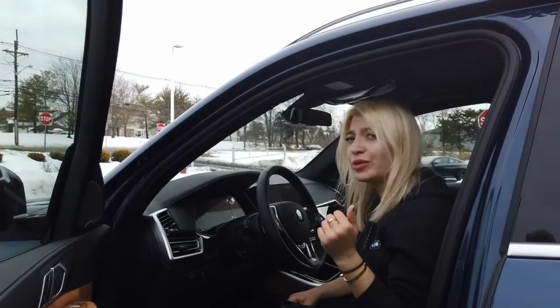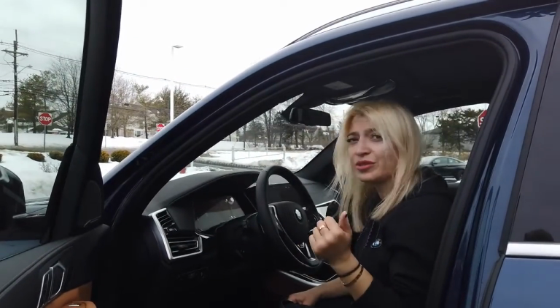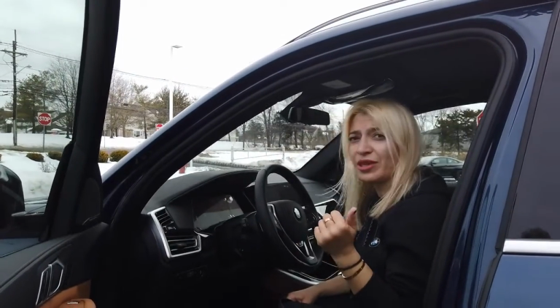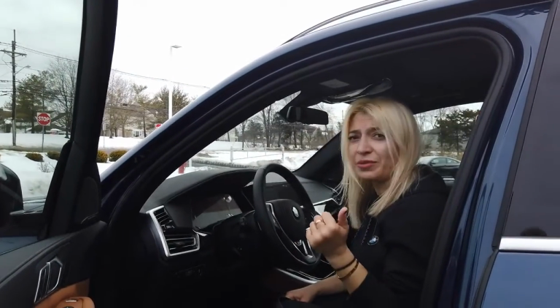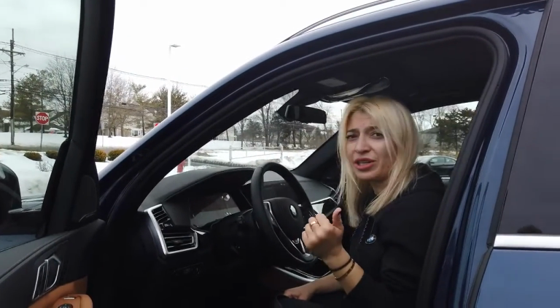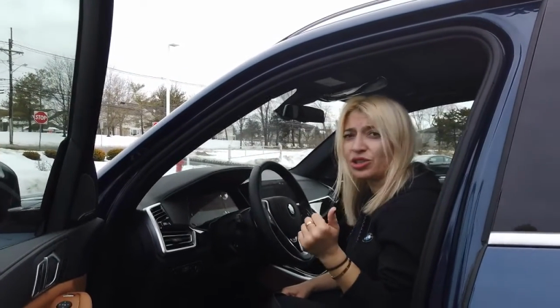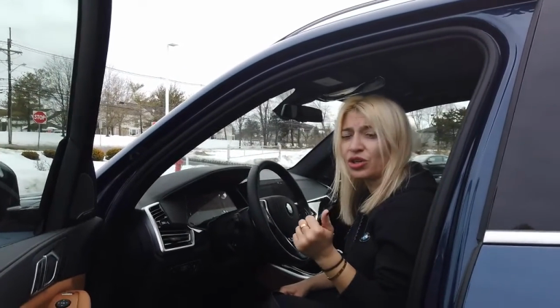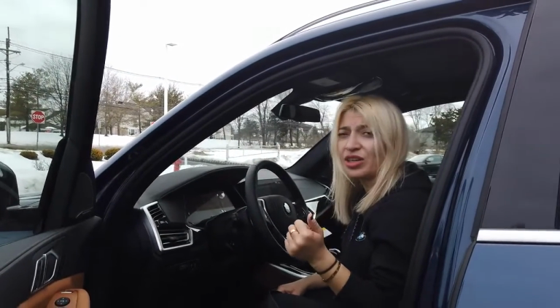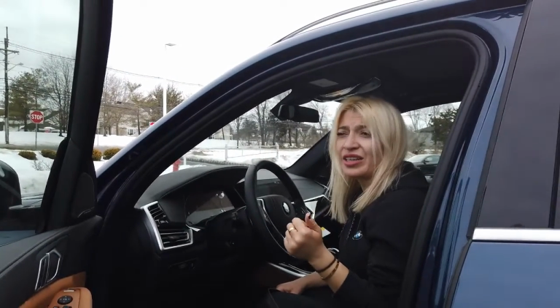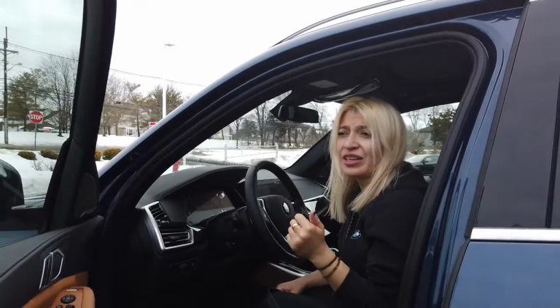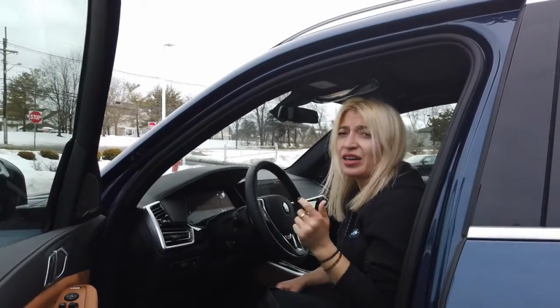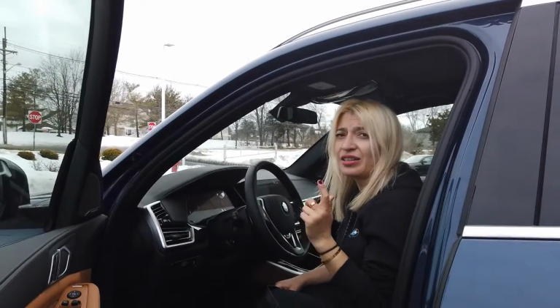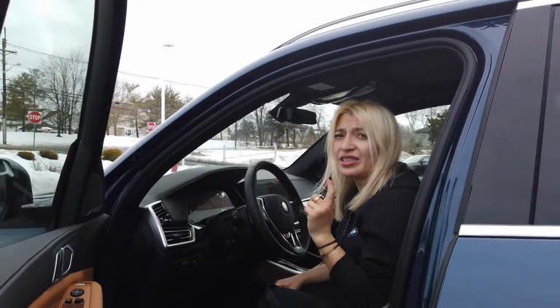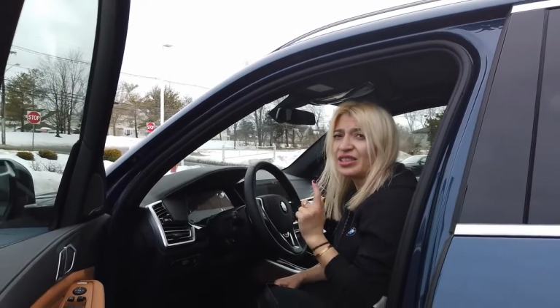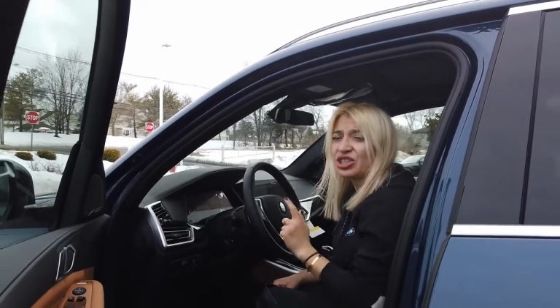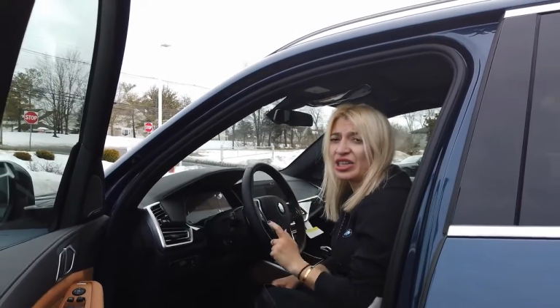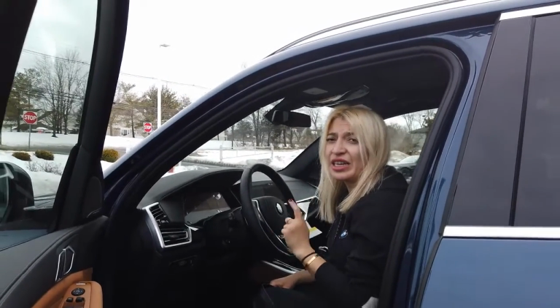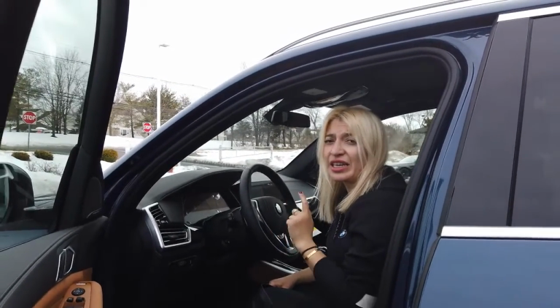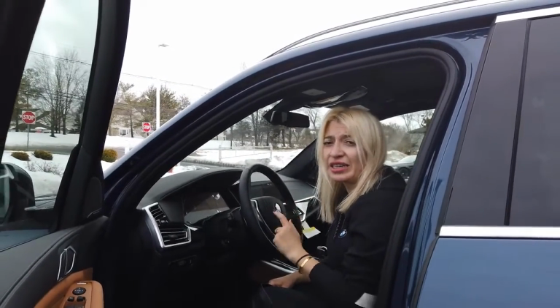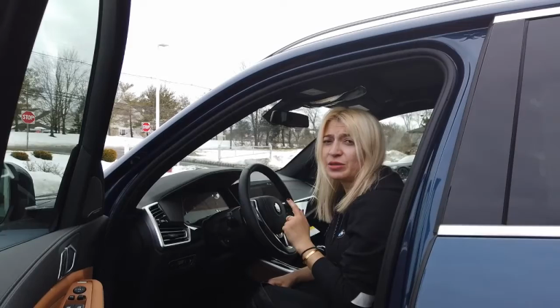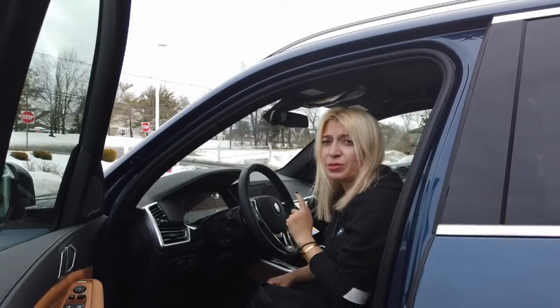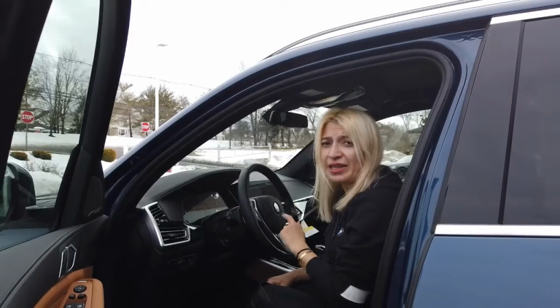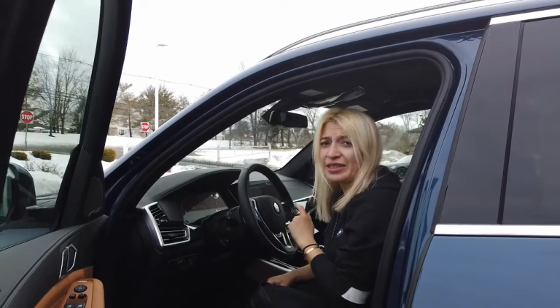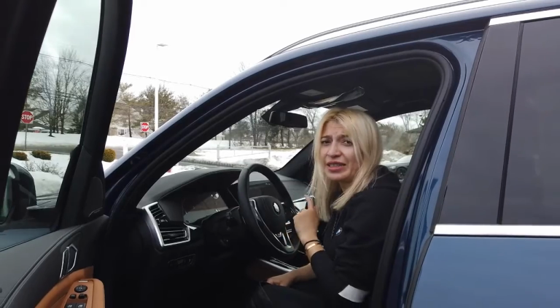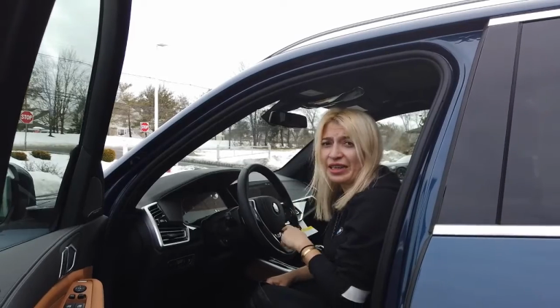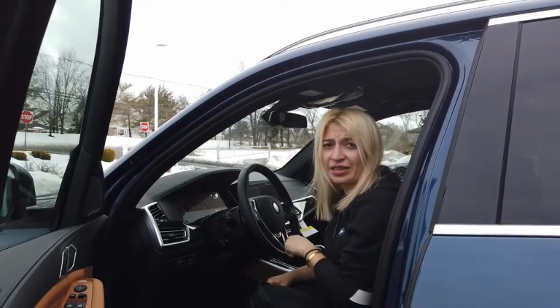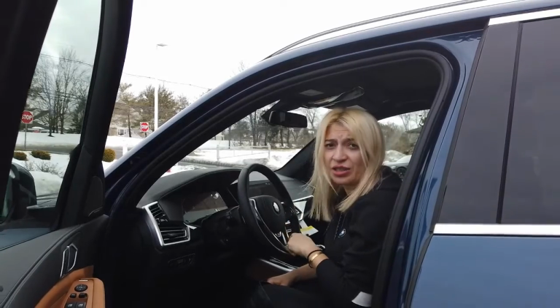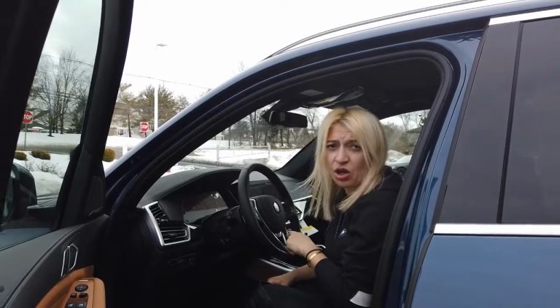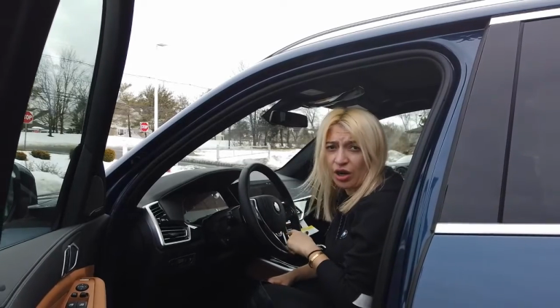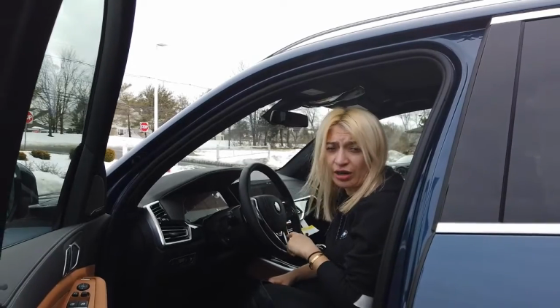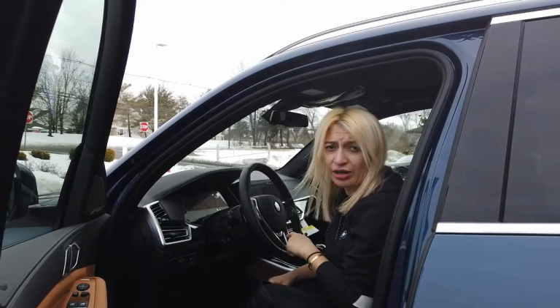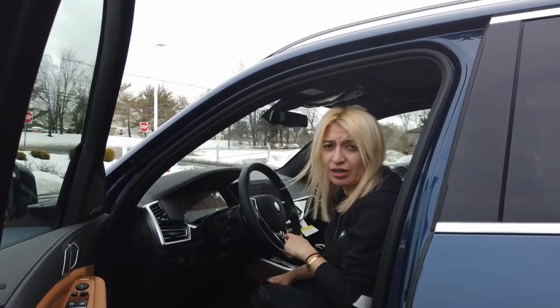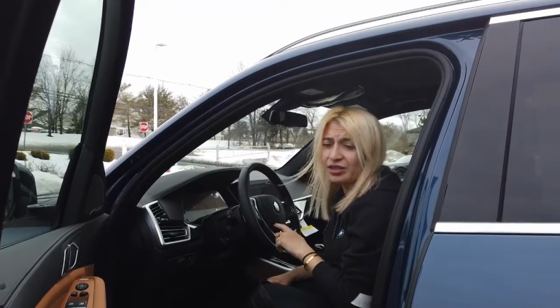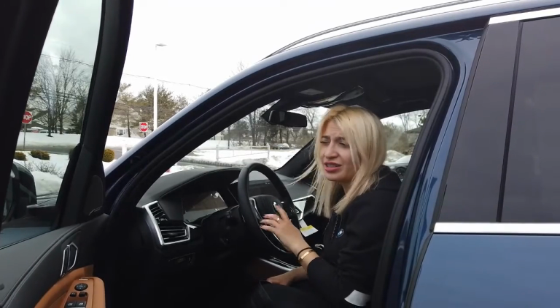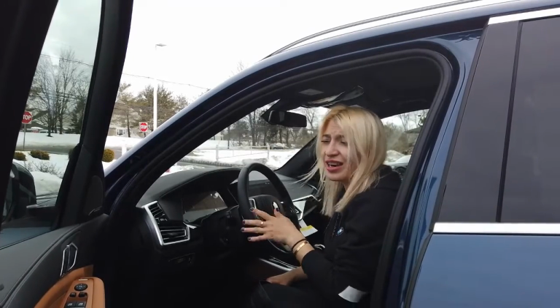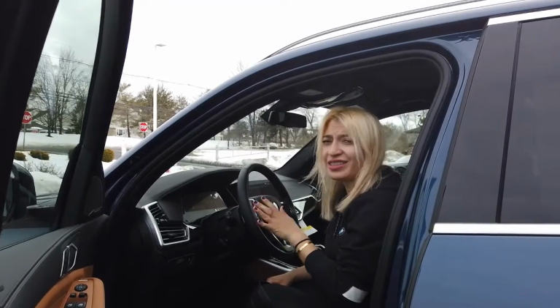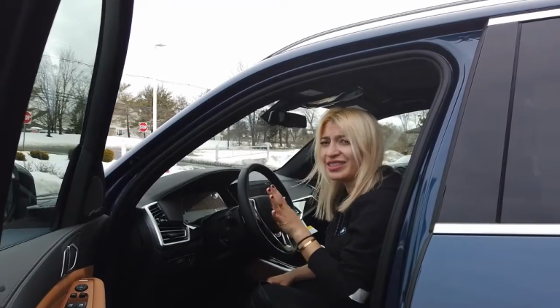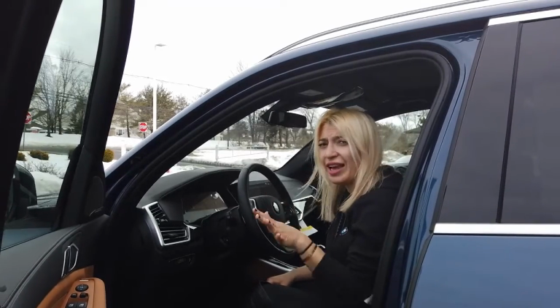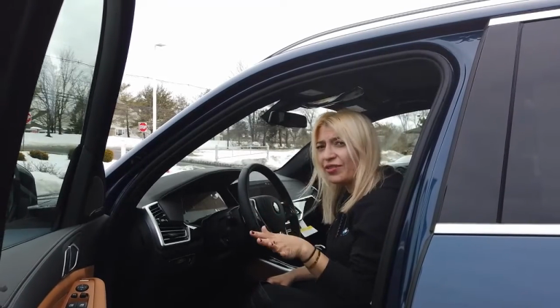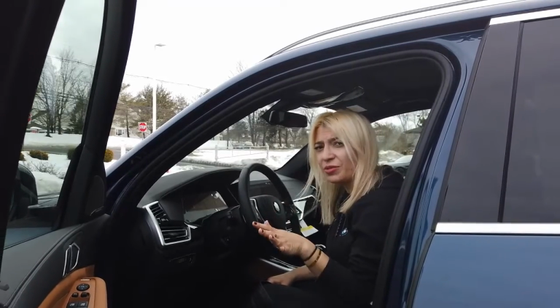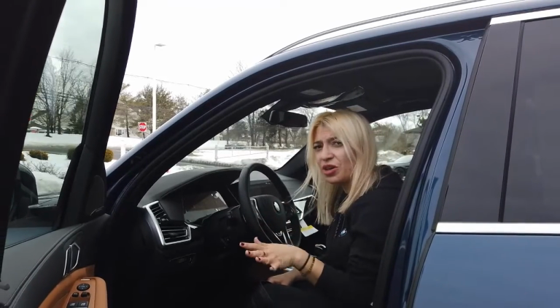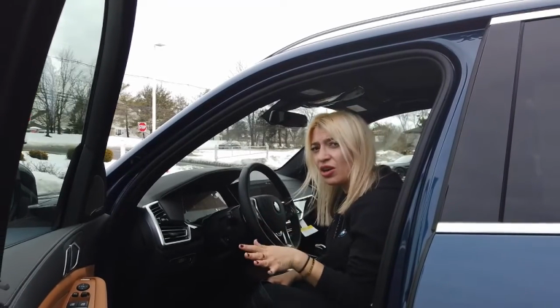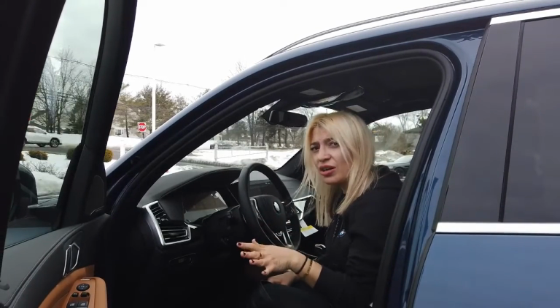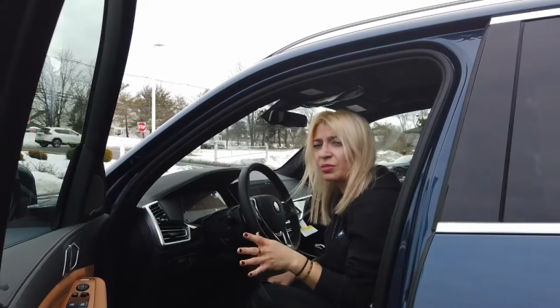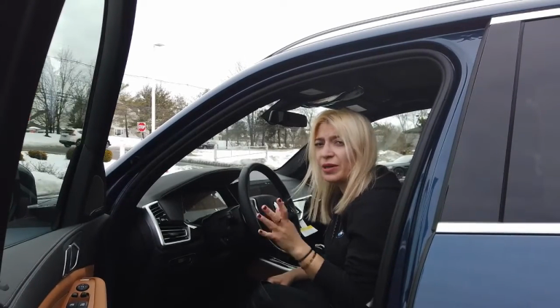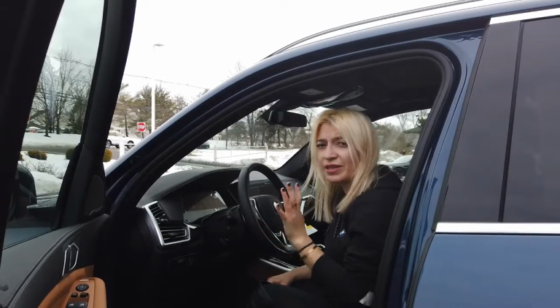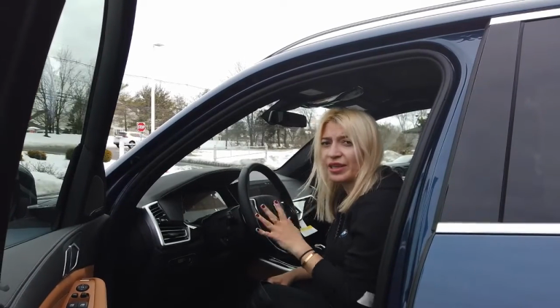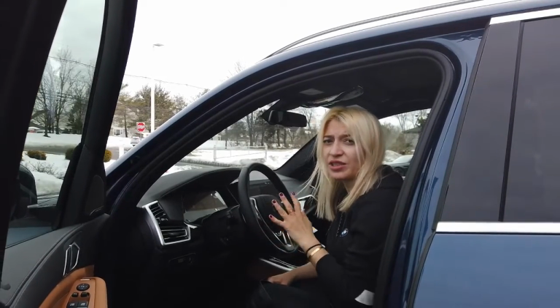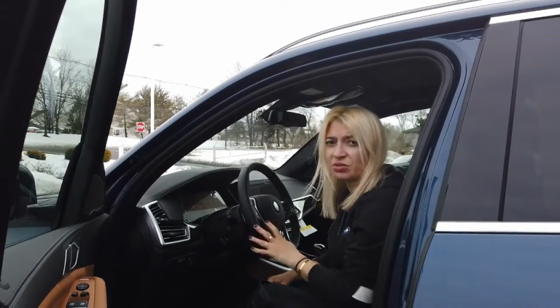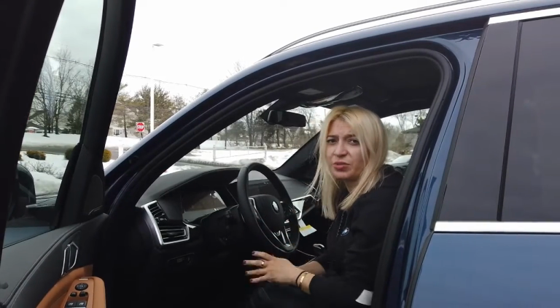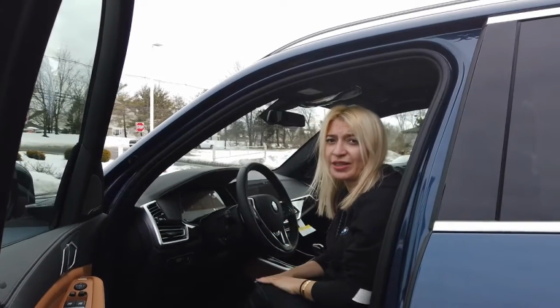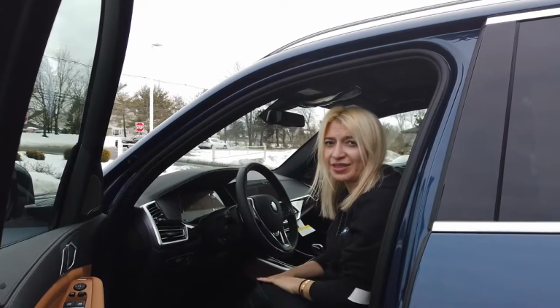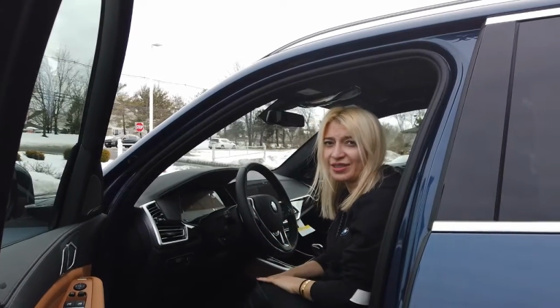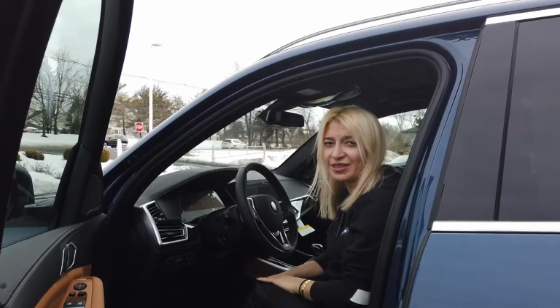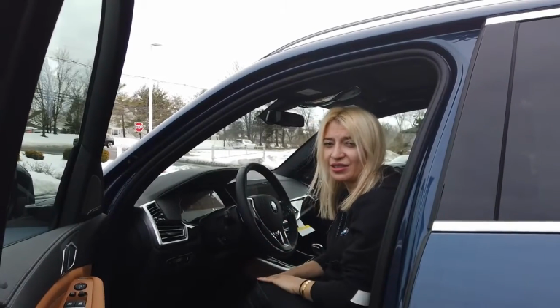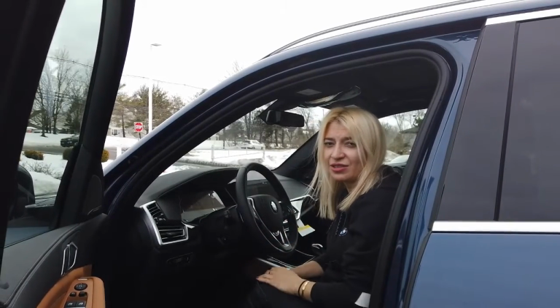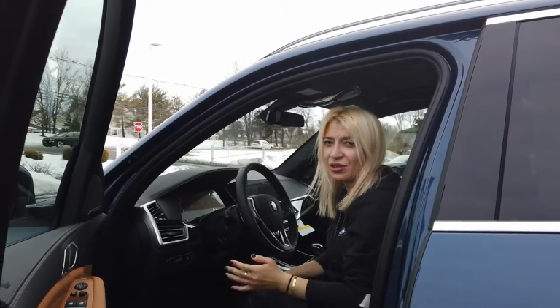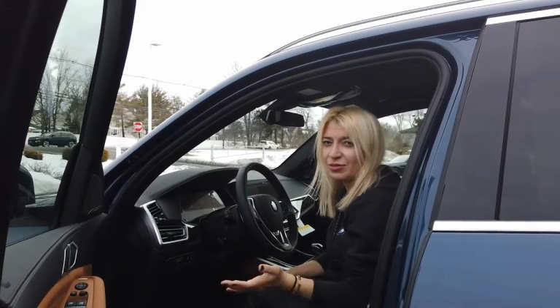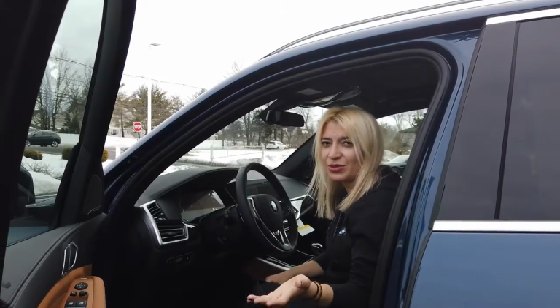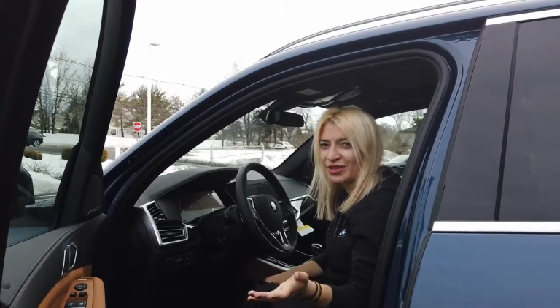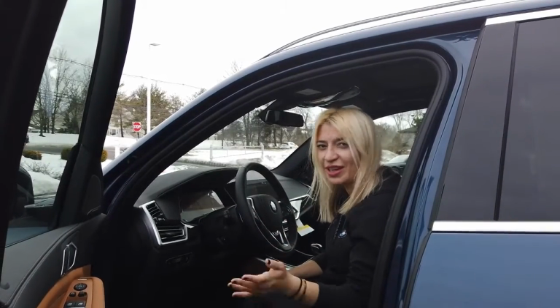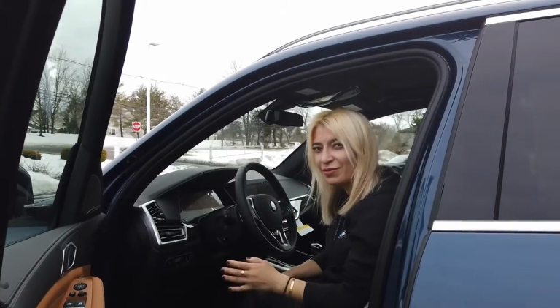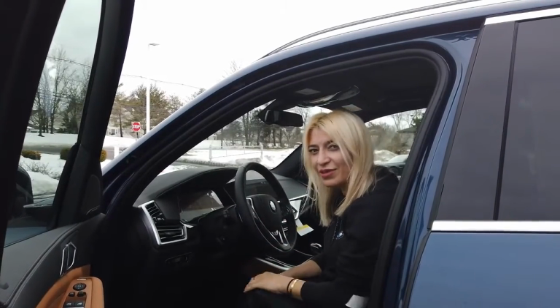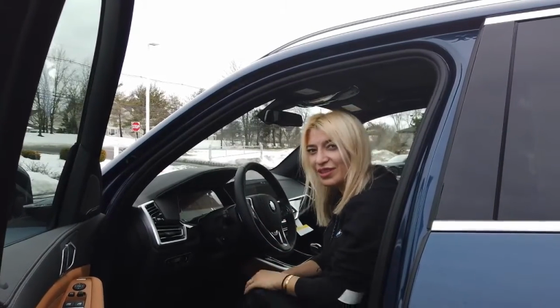You always want to make sure the key is present in the car. The car doesn't have to be on, but the key has to be present. Hope this was helpful!